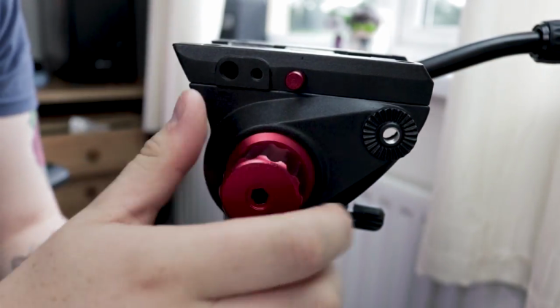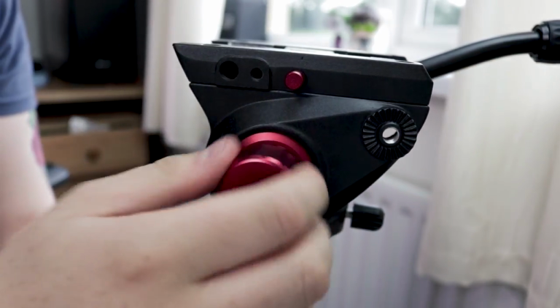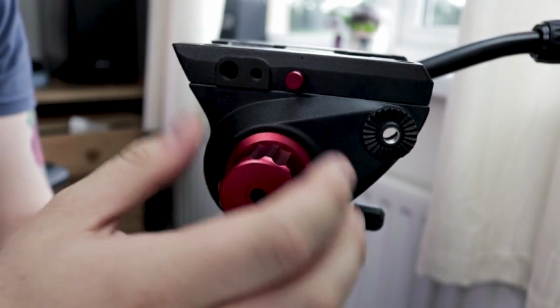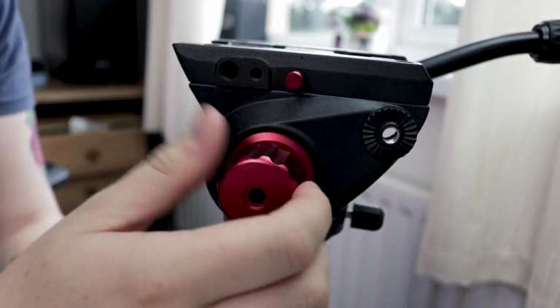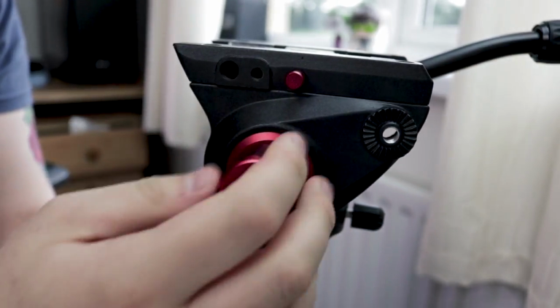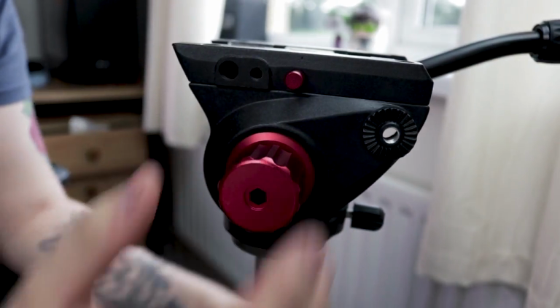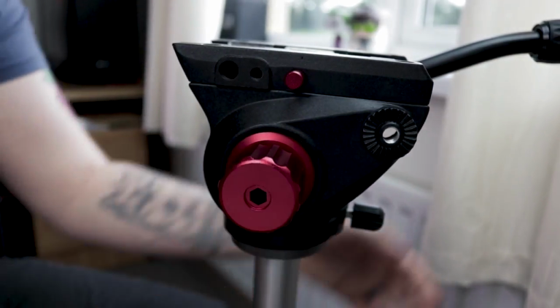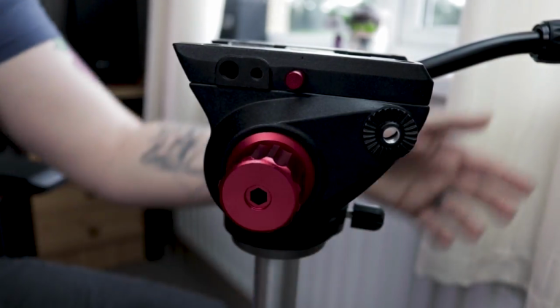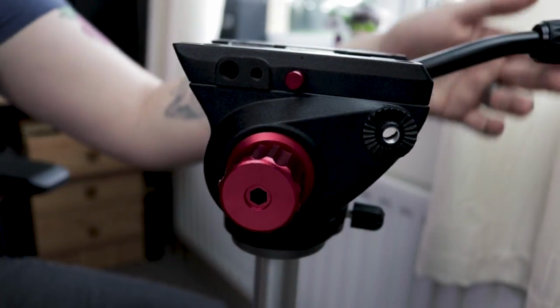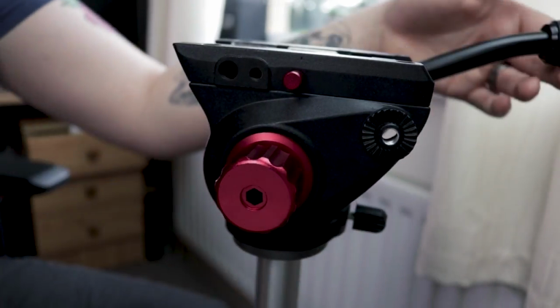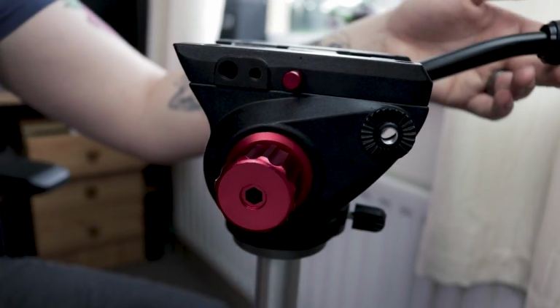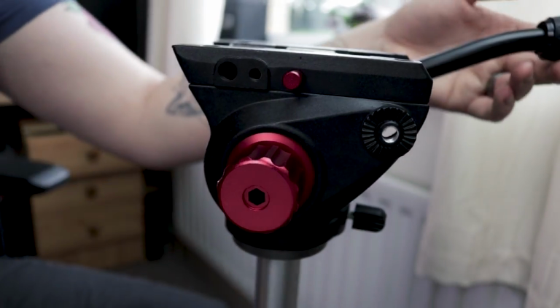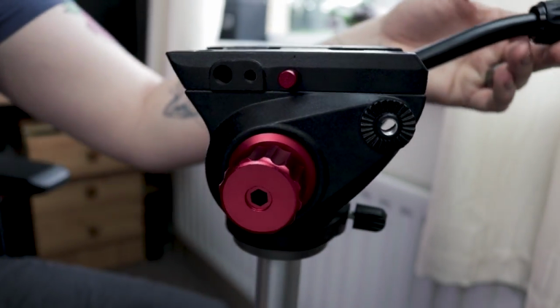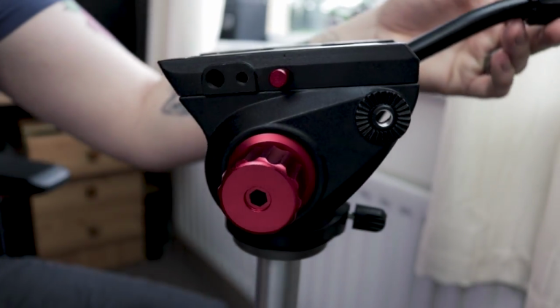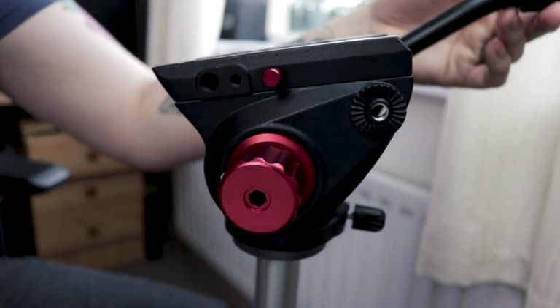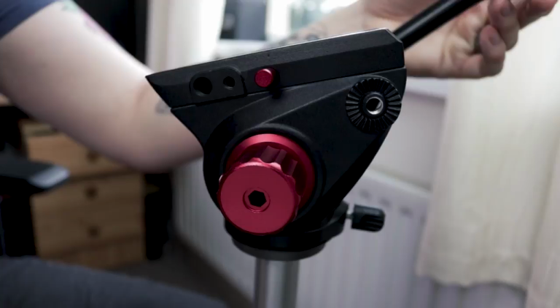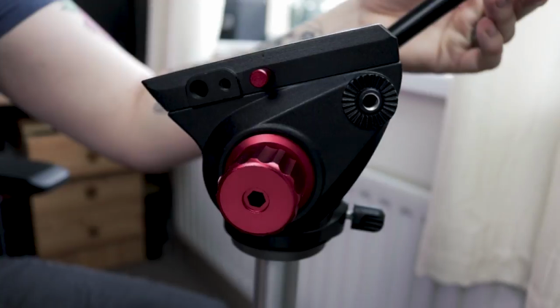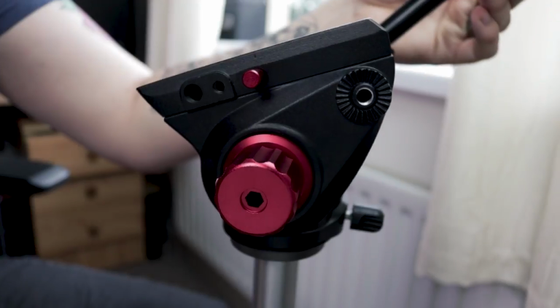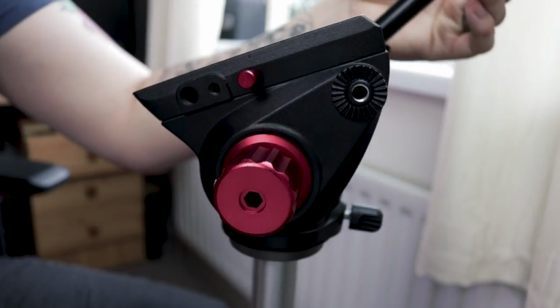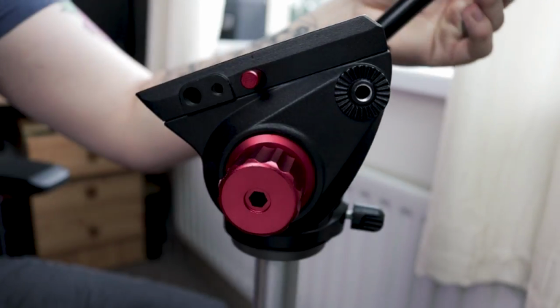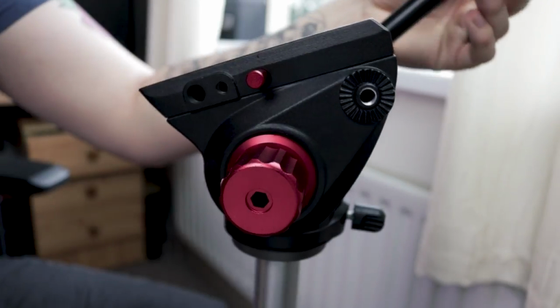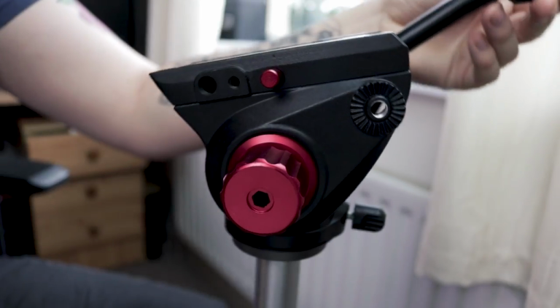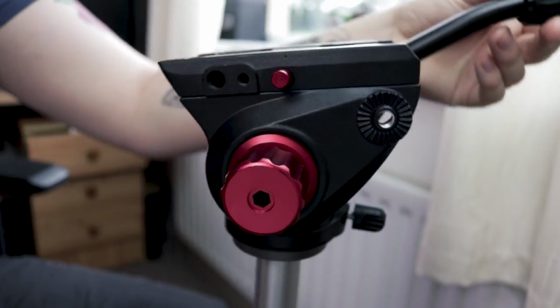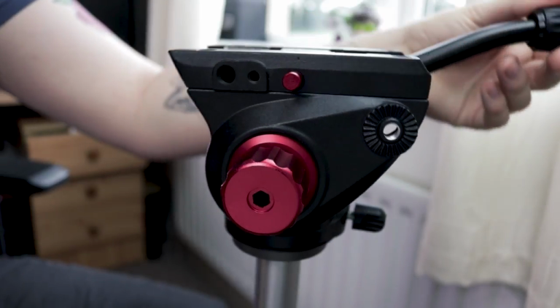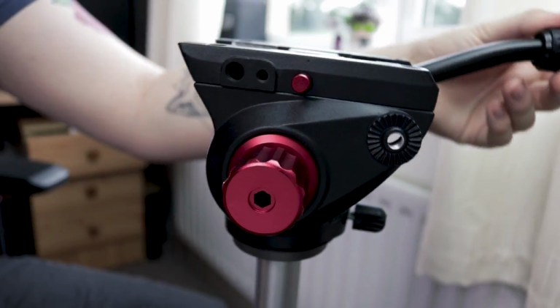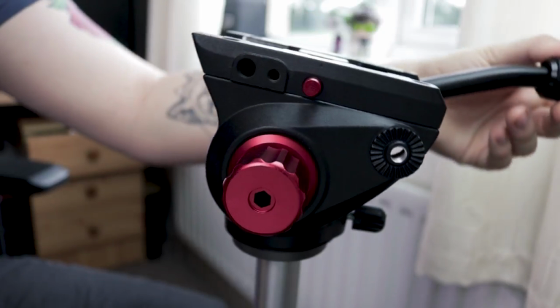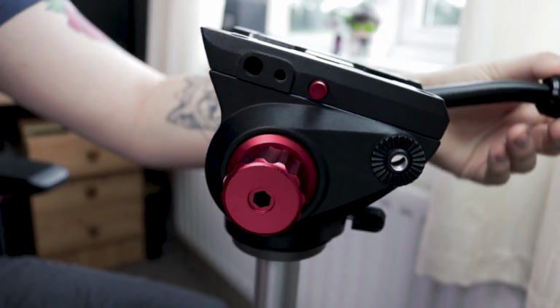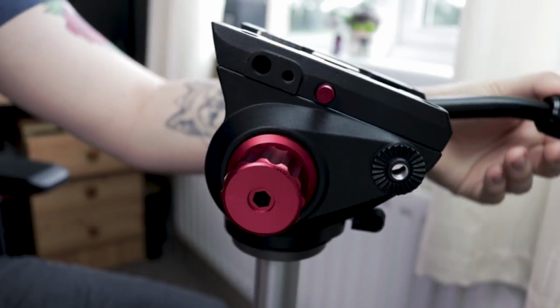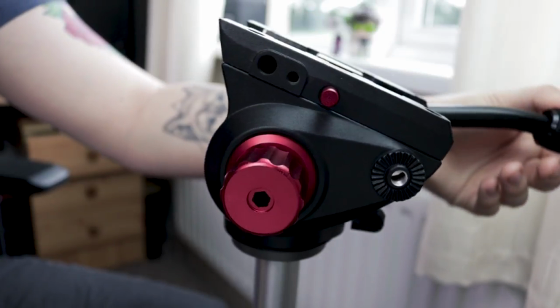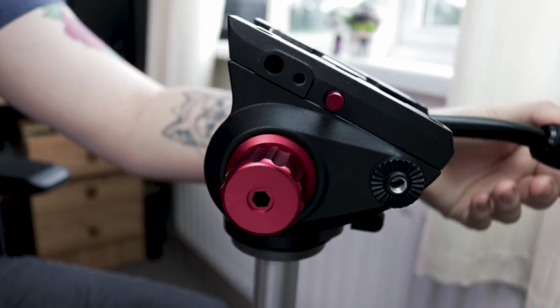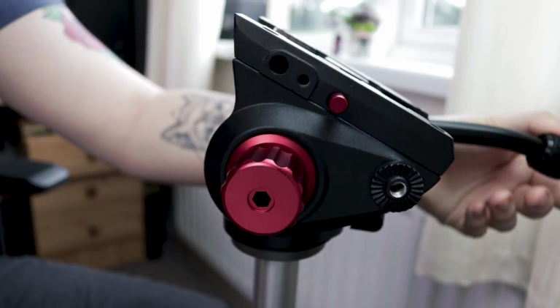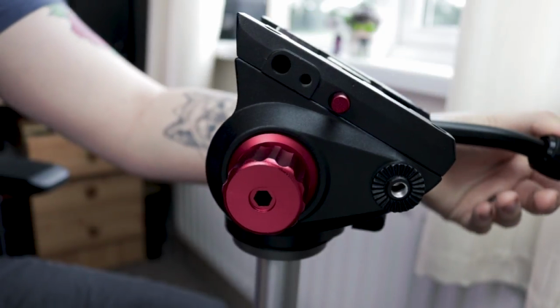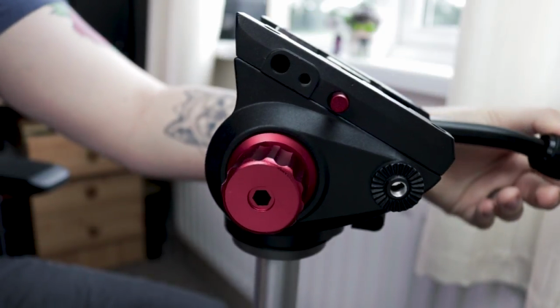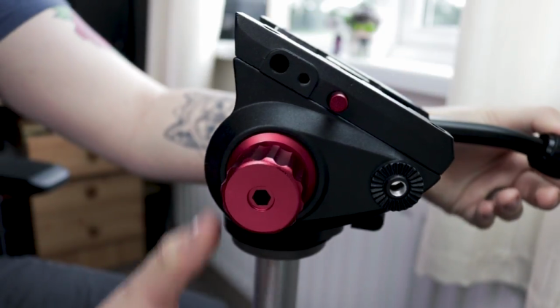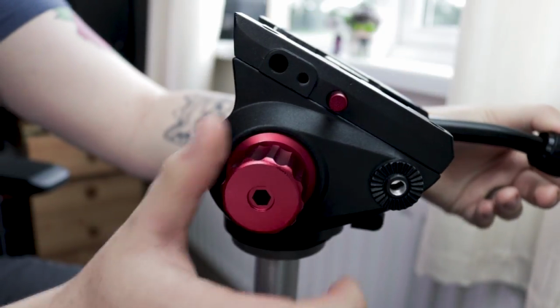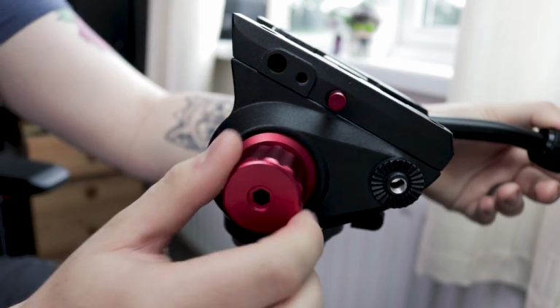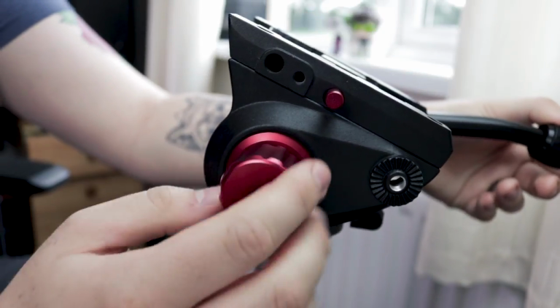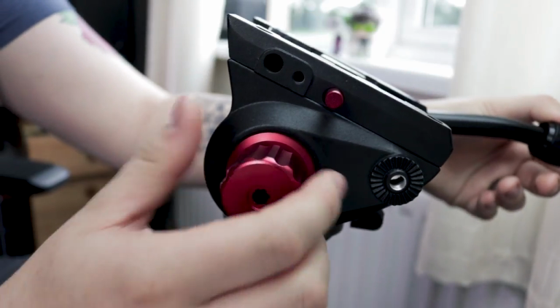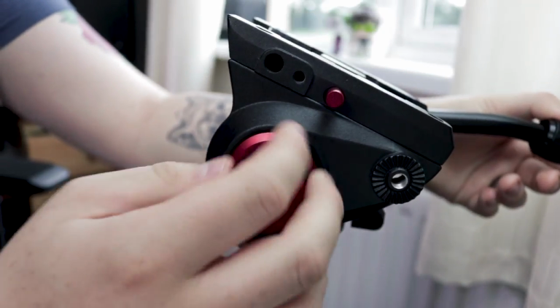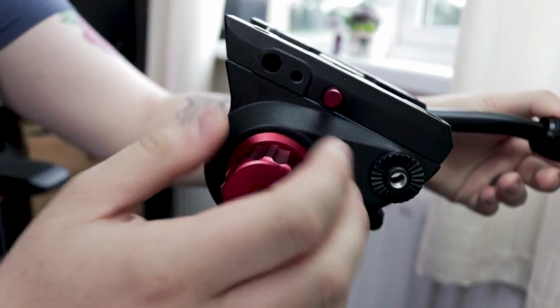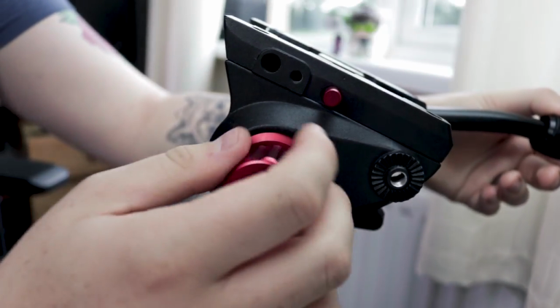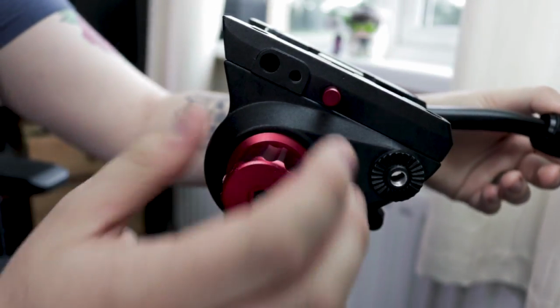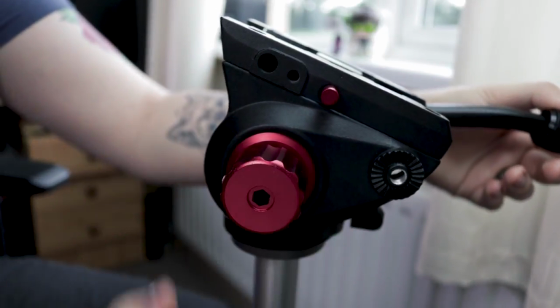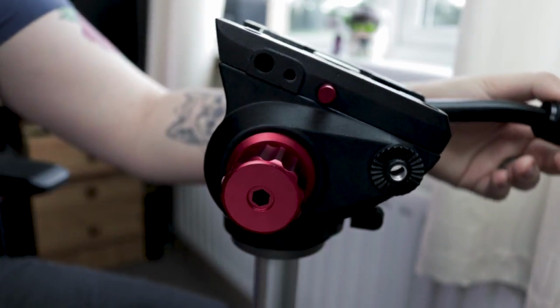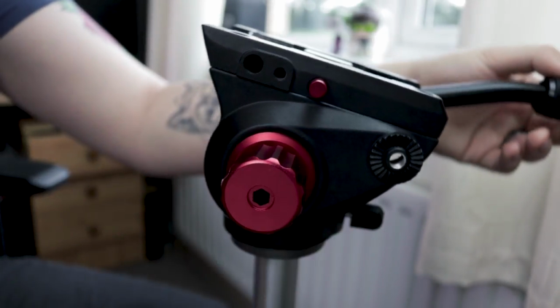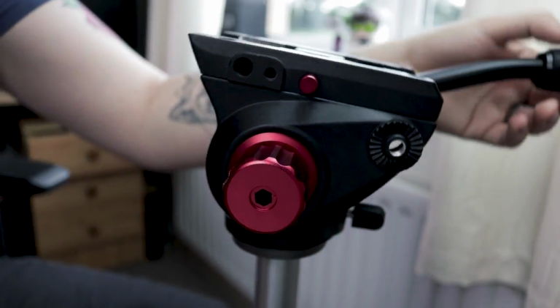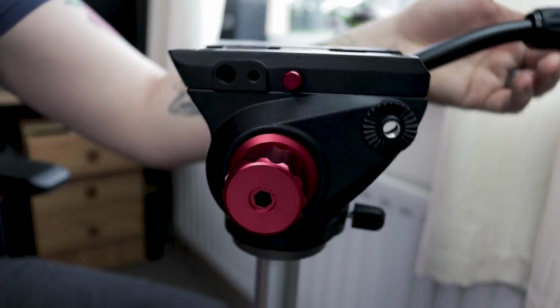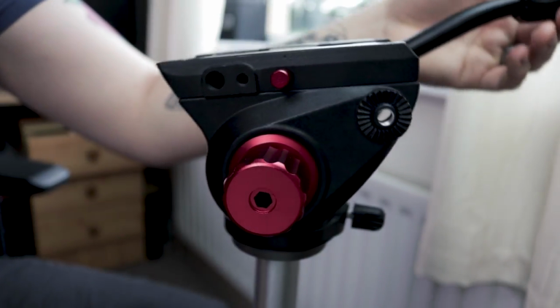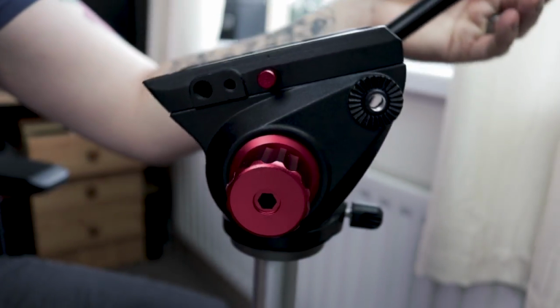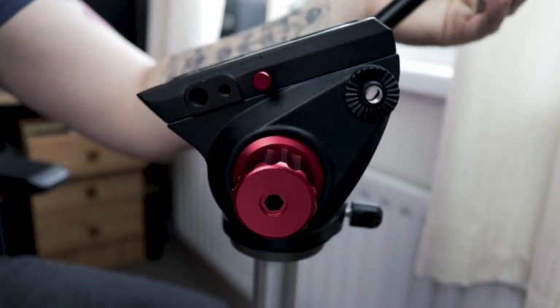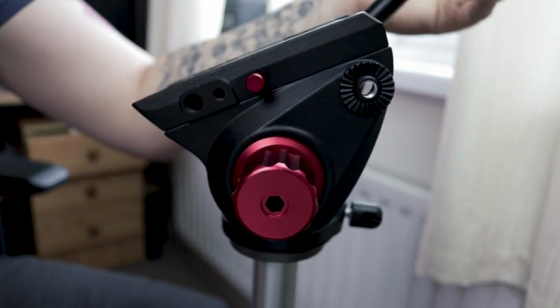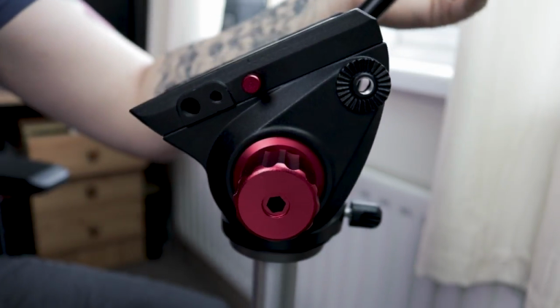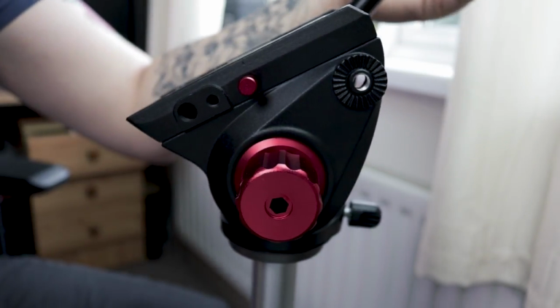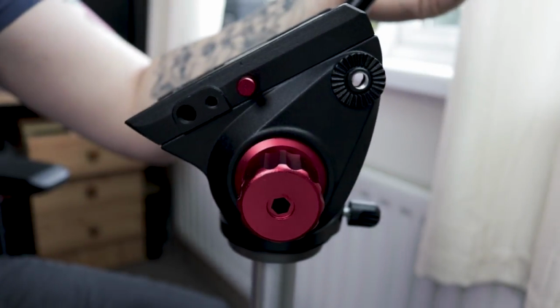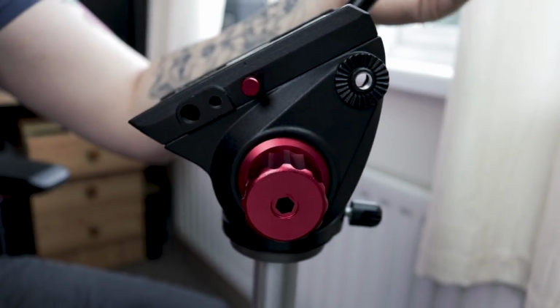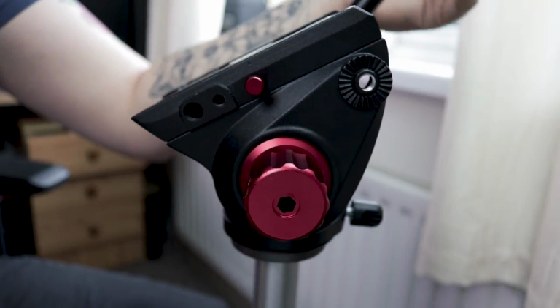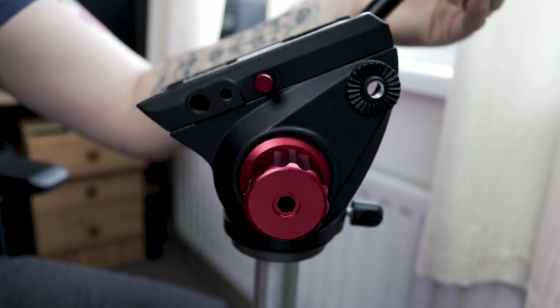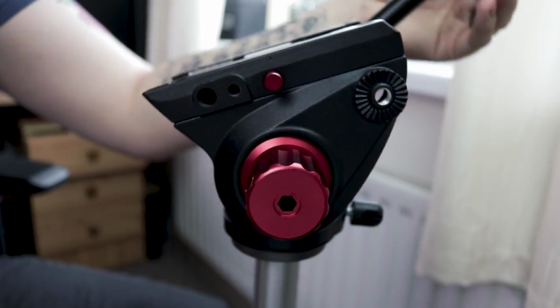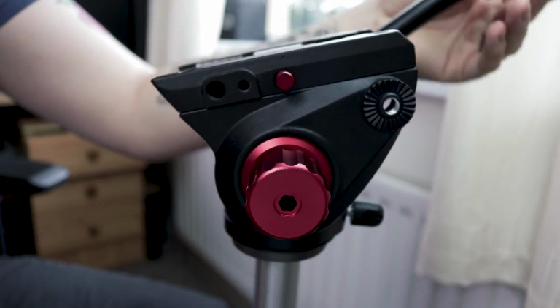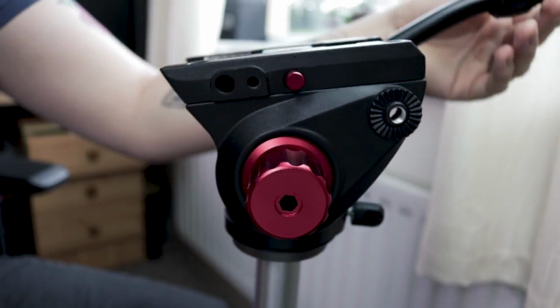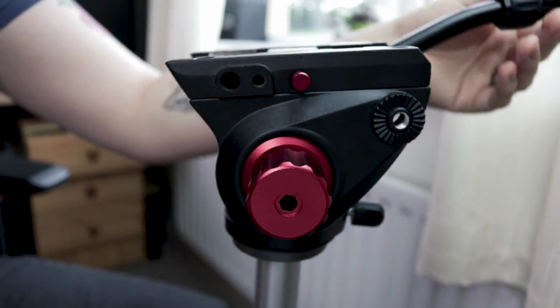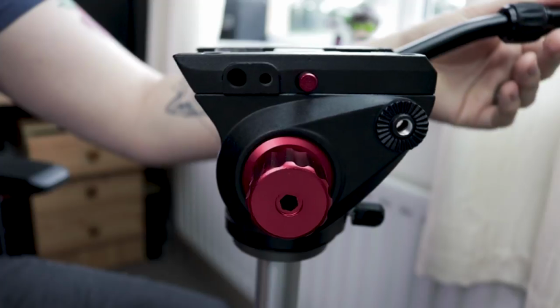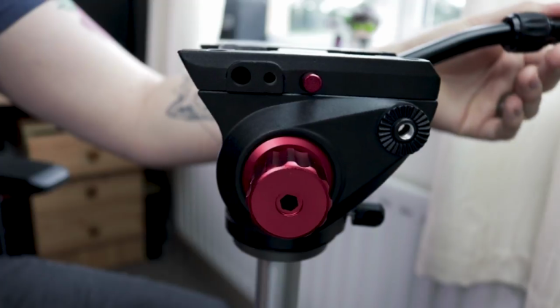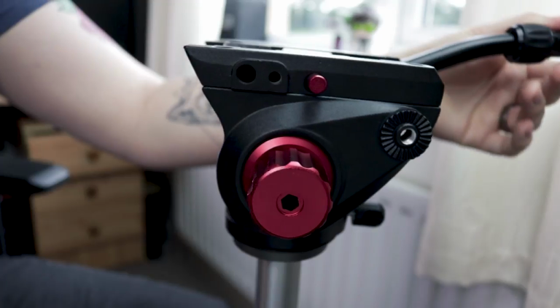But if you're looking for something more professional for video production that will last you a lot longer, I'd recommend something like the Manfrotto fluid heads, which will set you back a bit more cash, but will likely last you a lot longer.